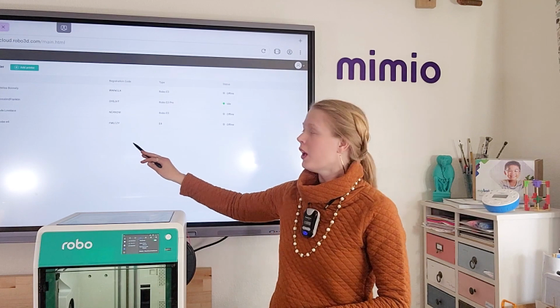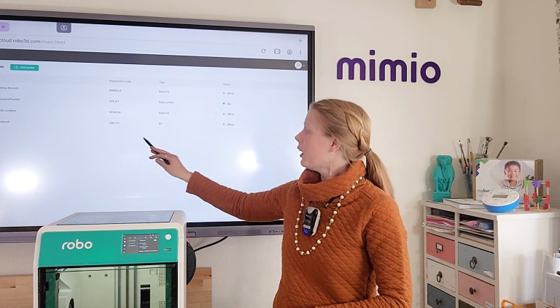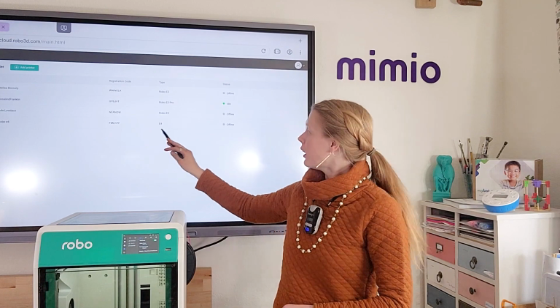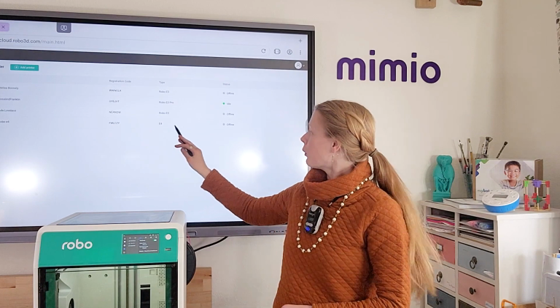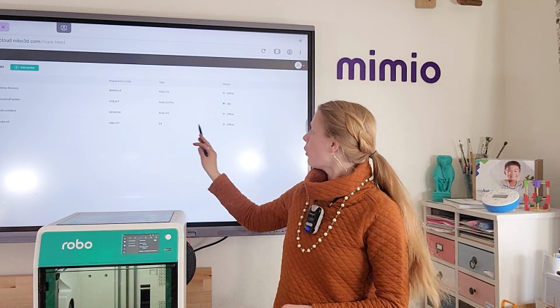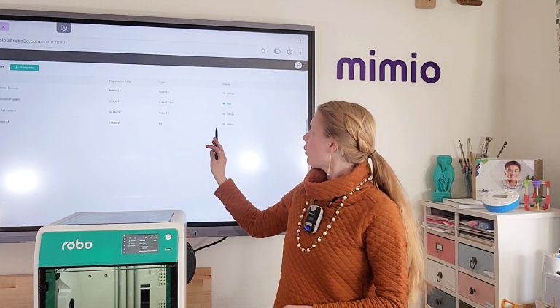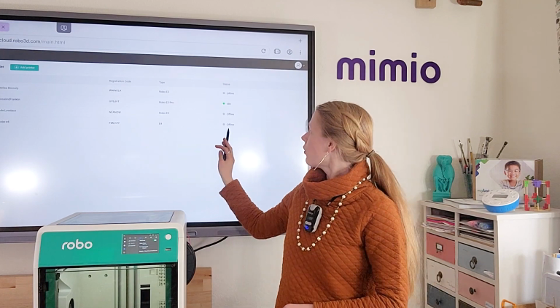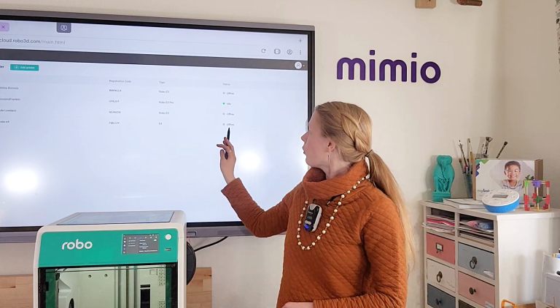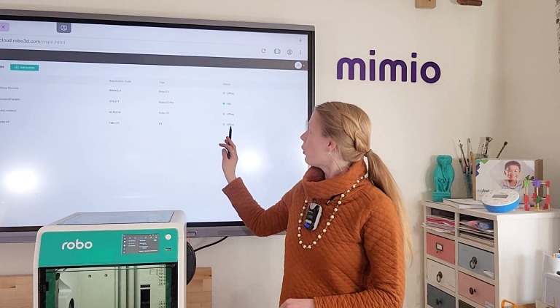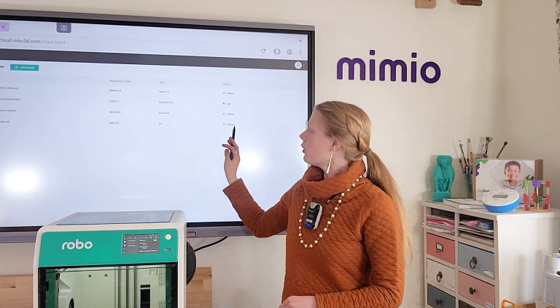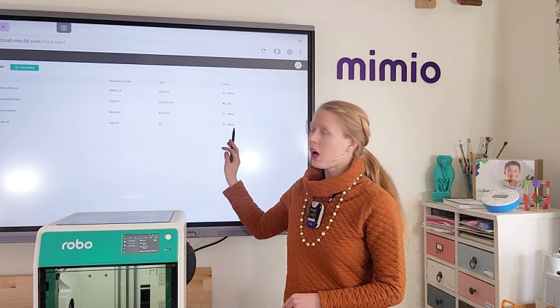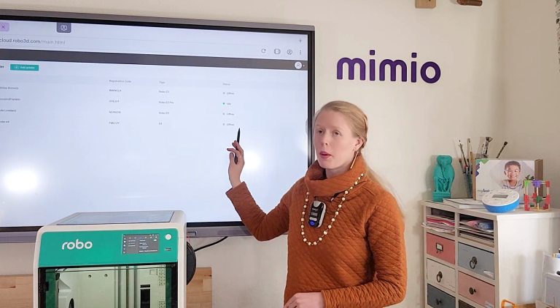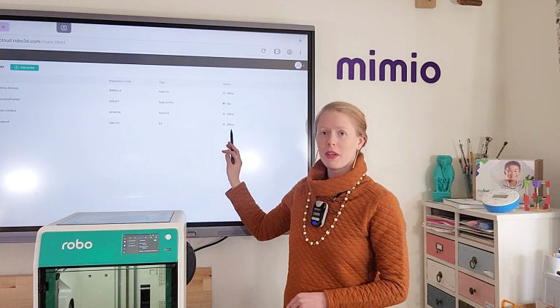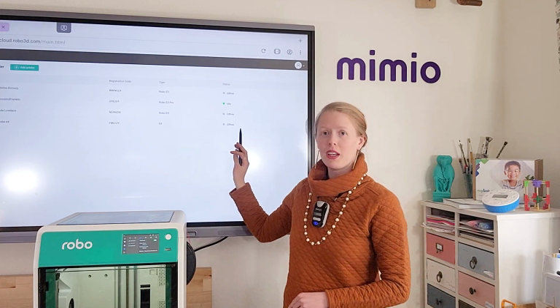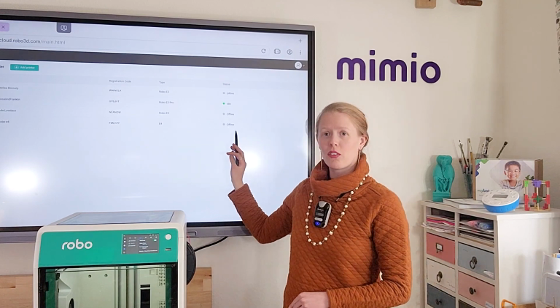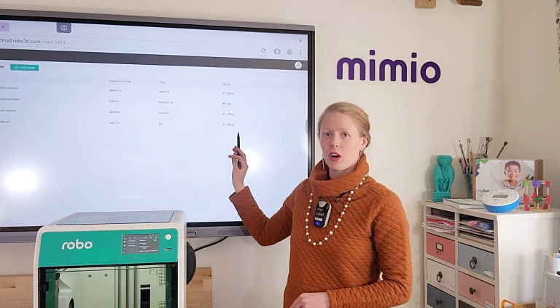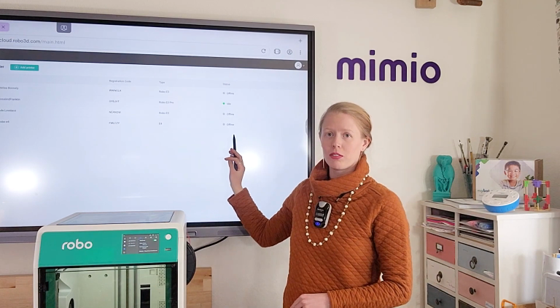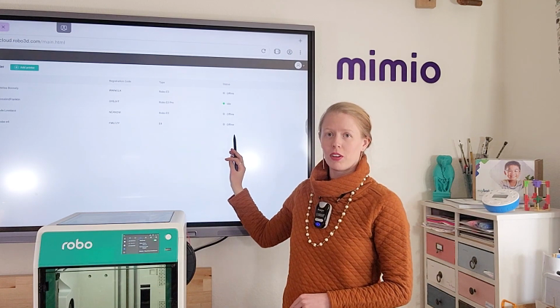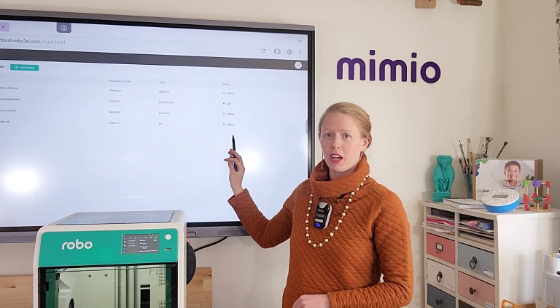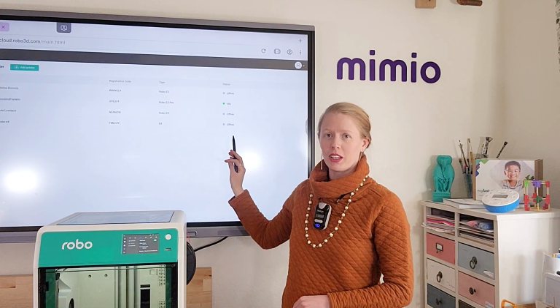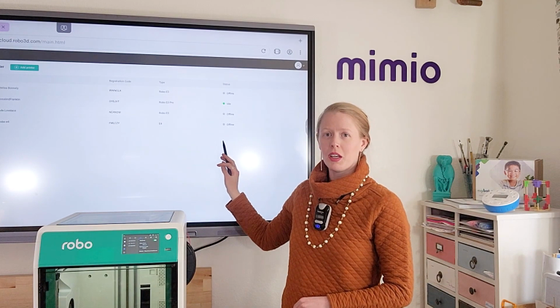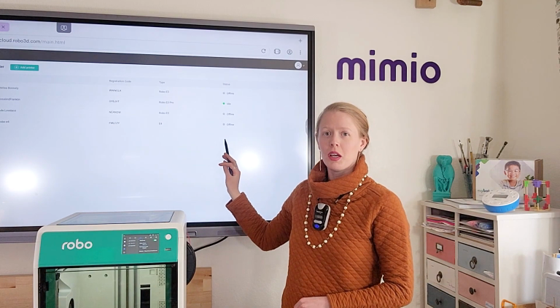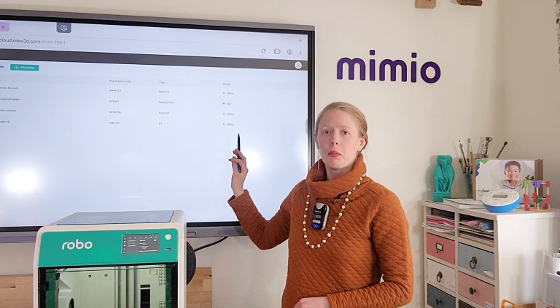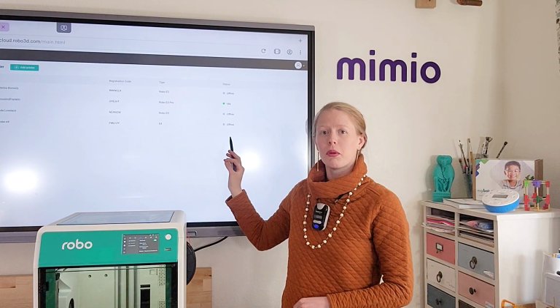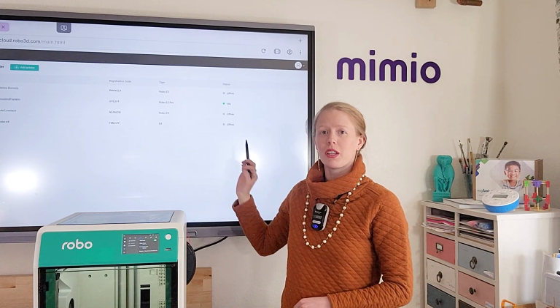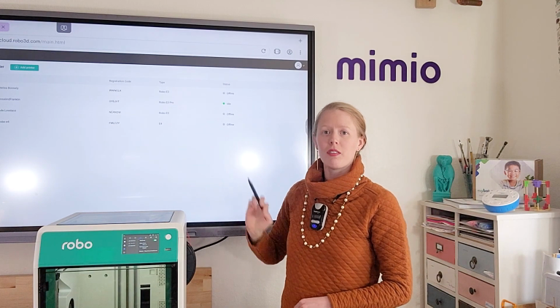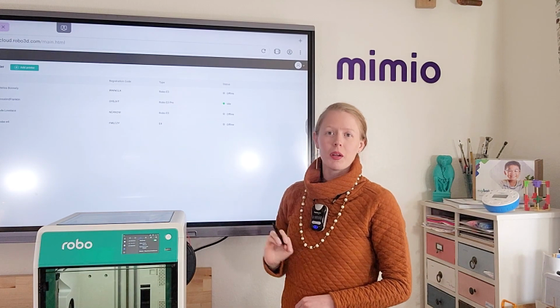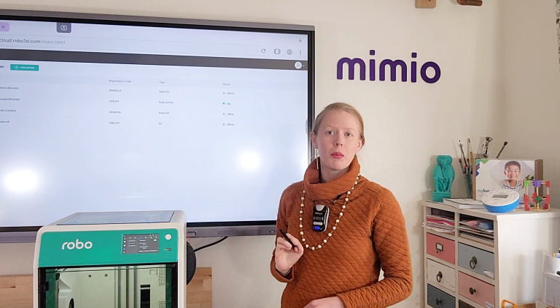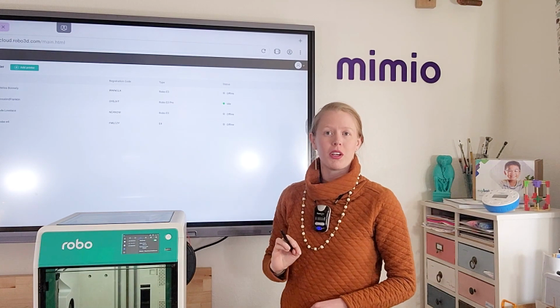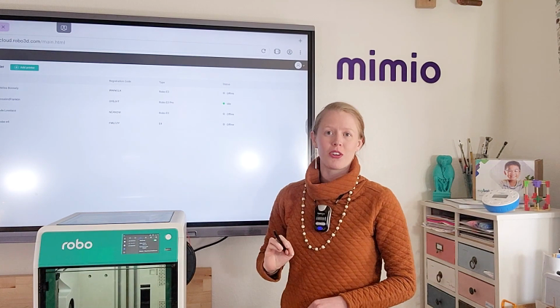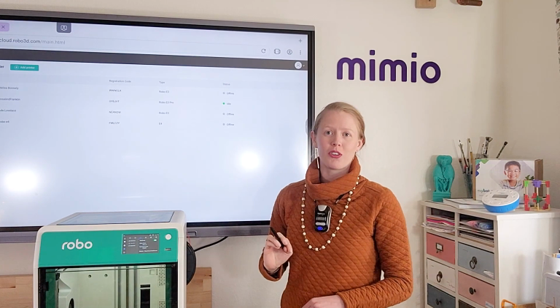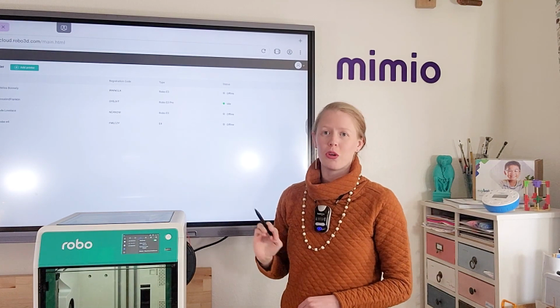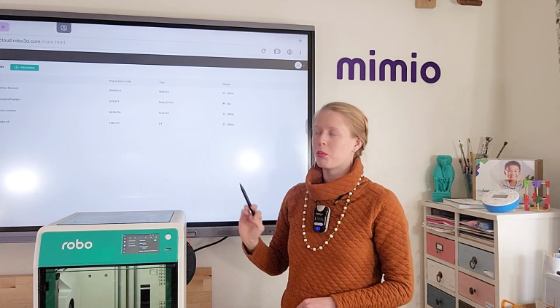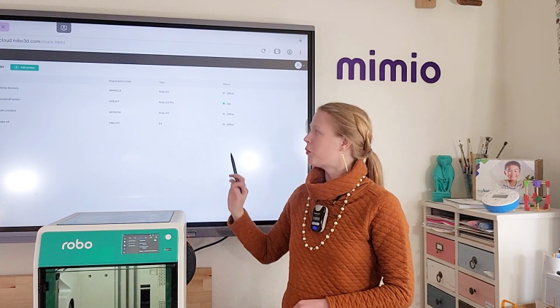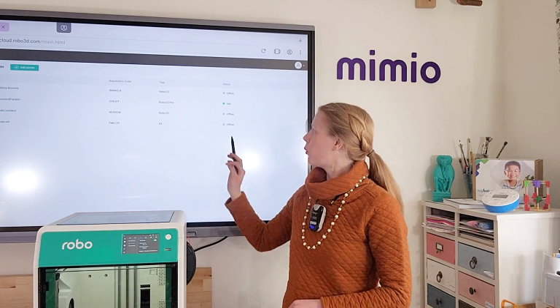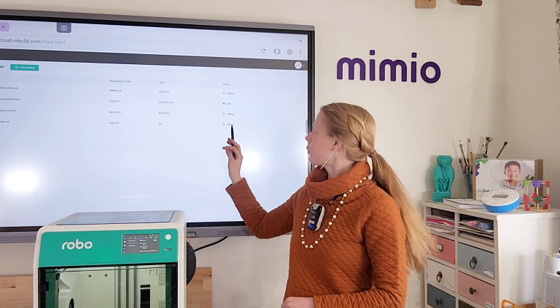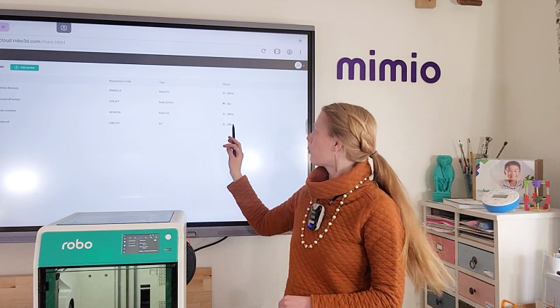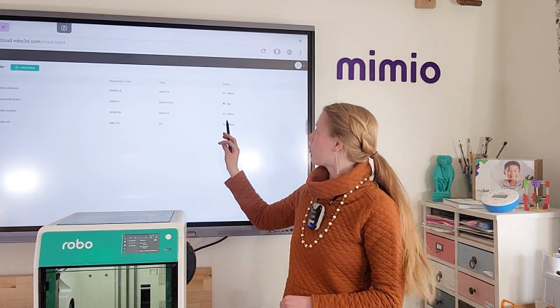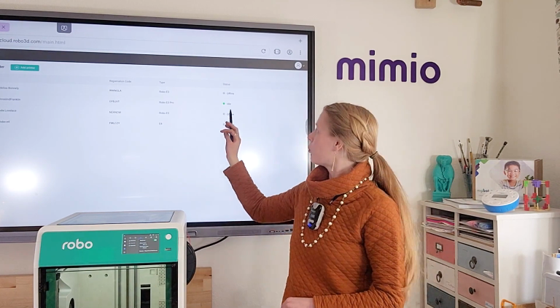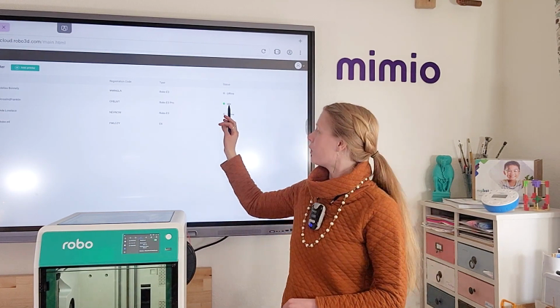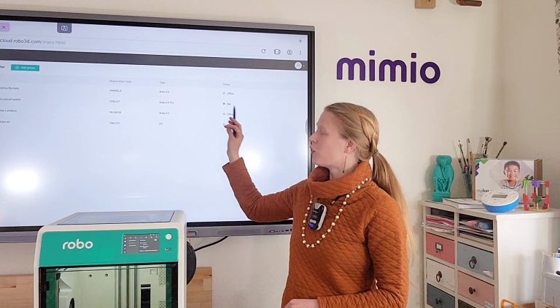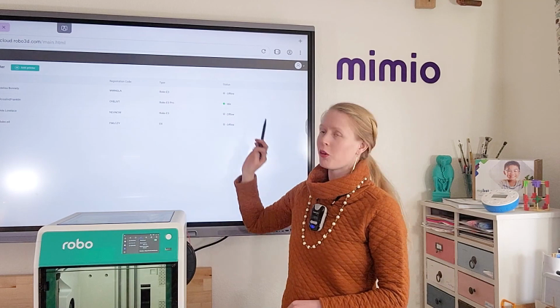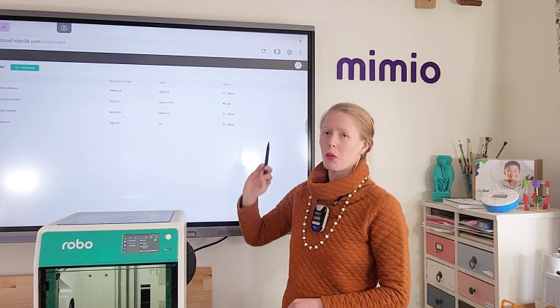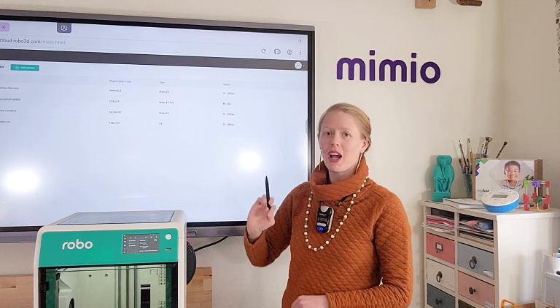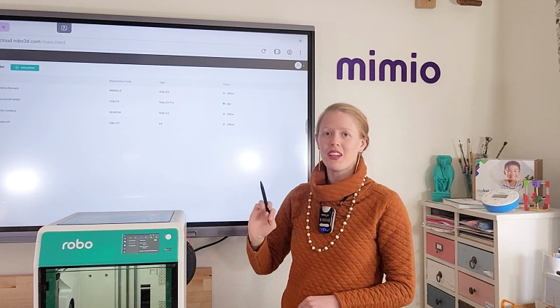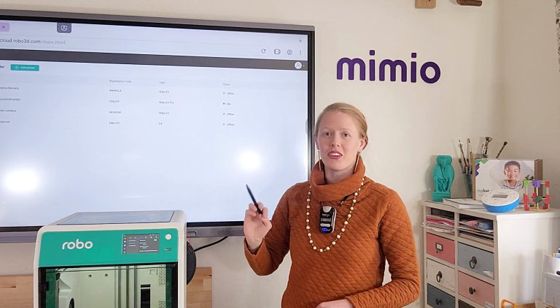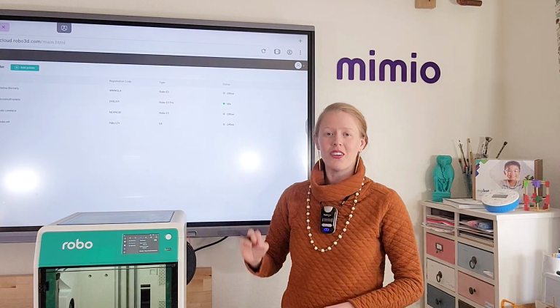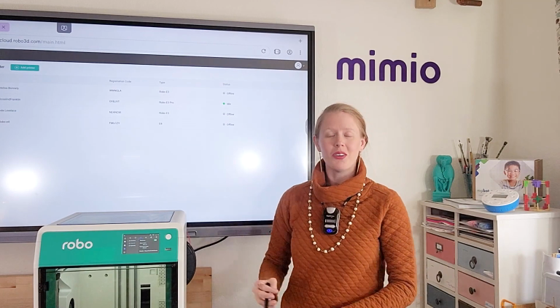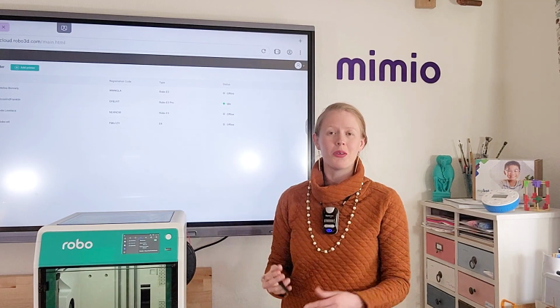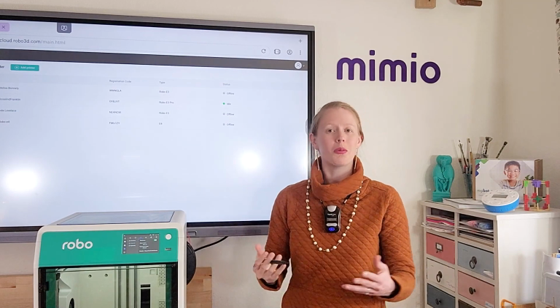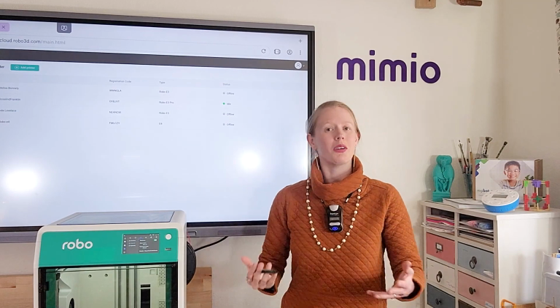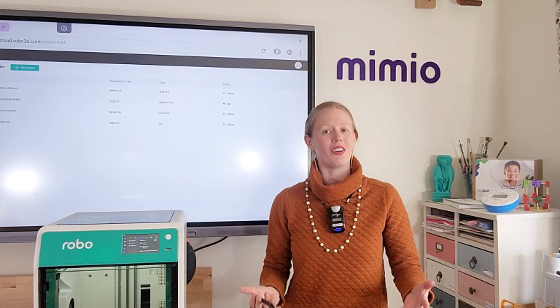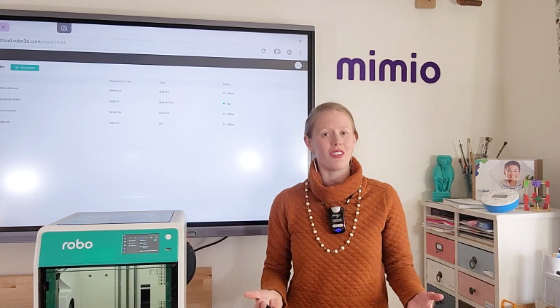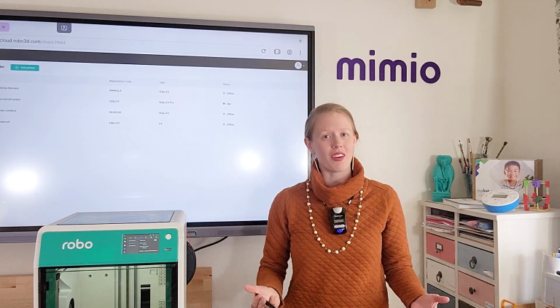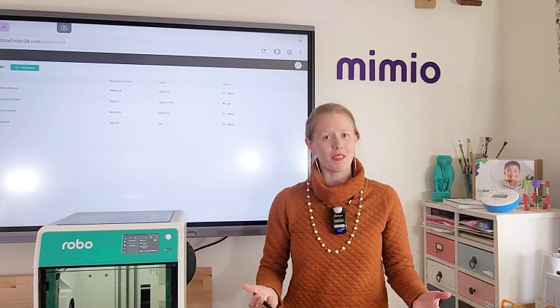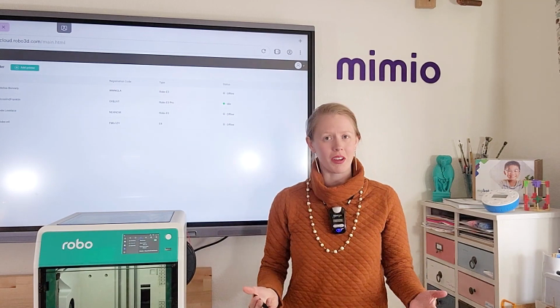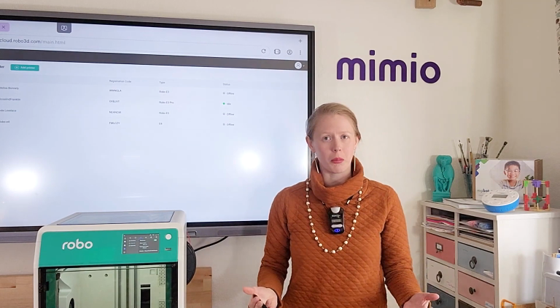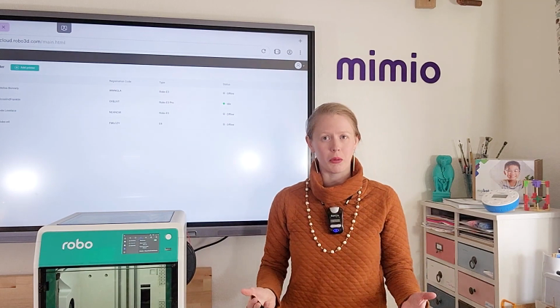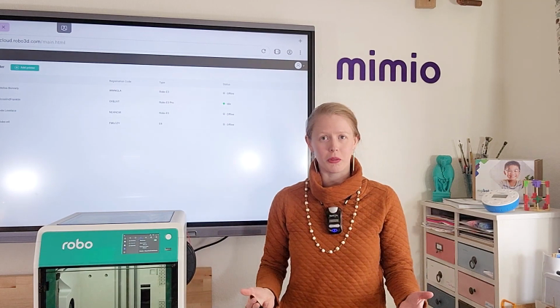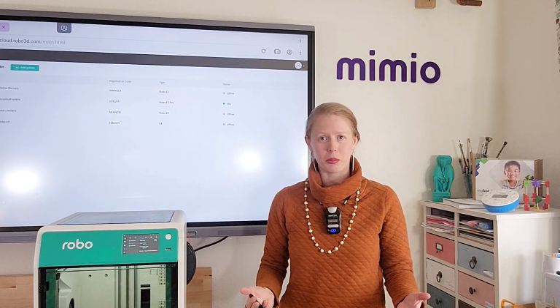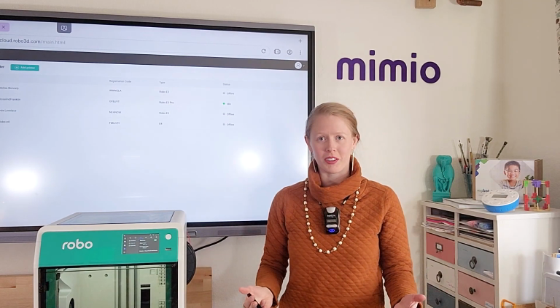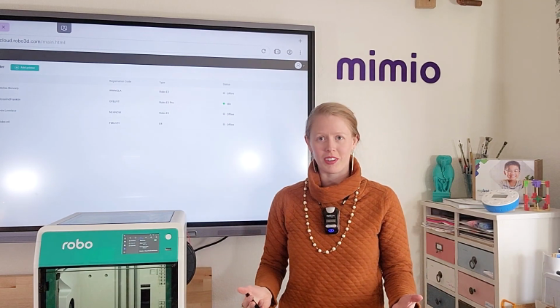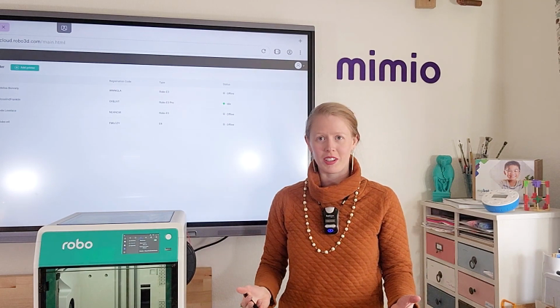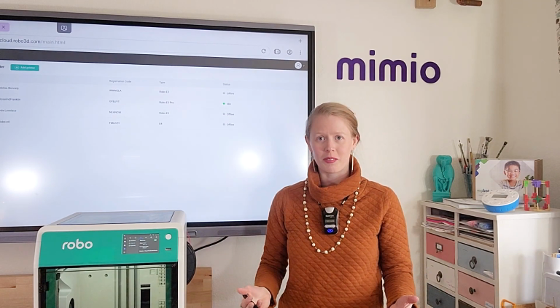Now notice it will come in as offline, but give it a minute or two before it will switch to idle, which is available to print on.